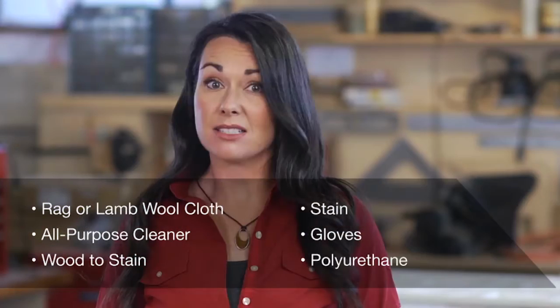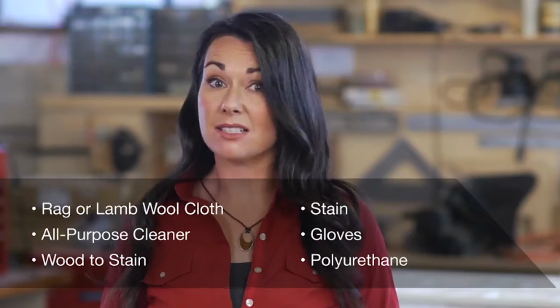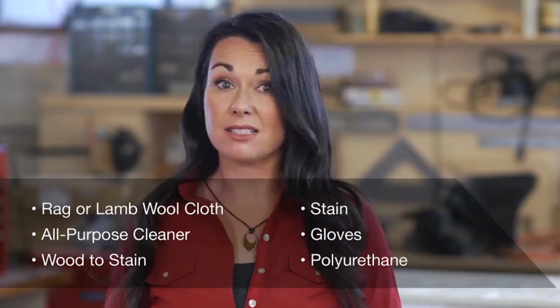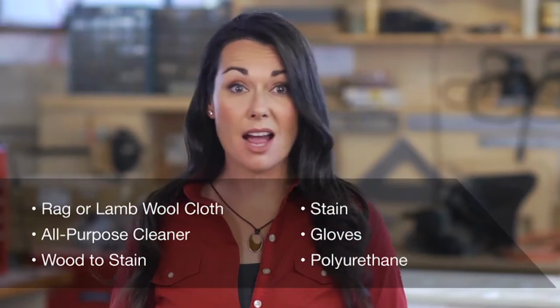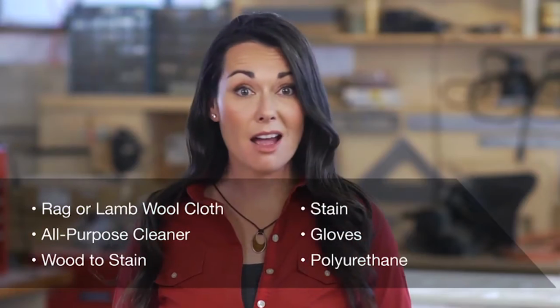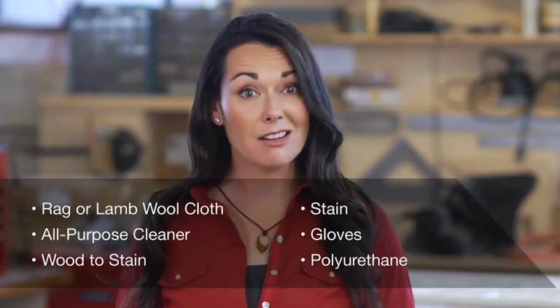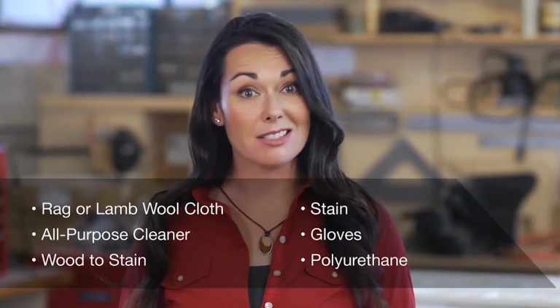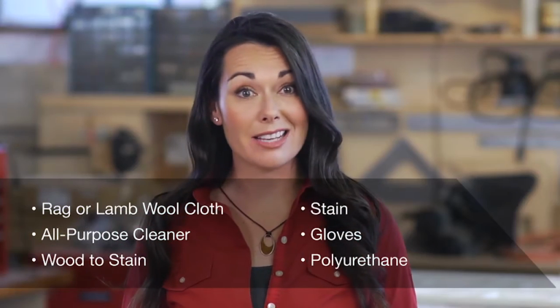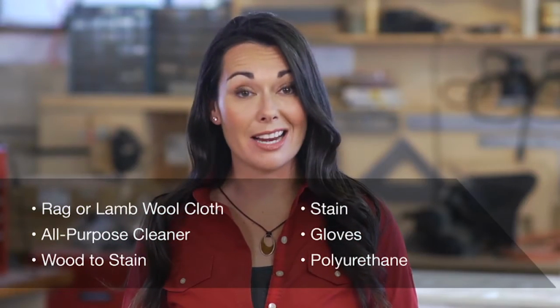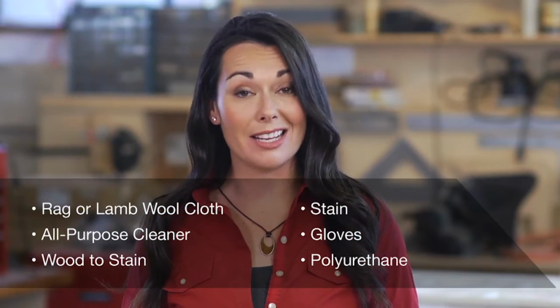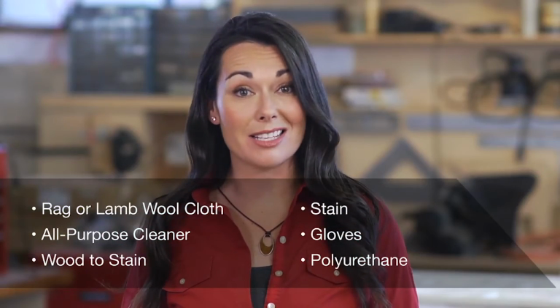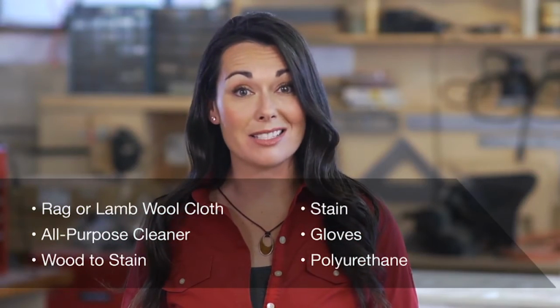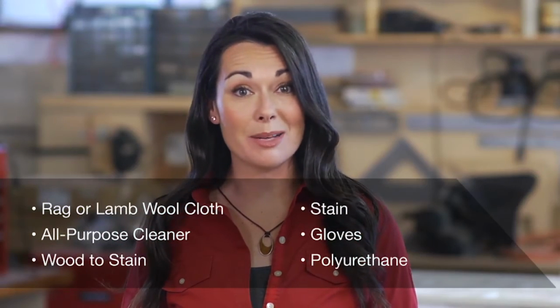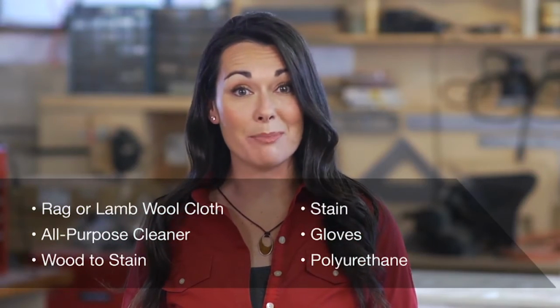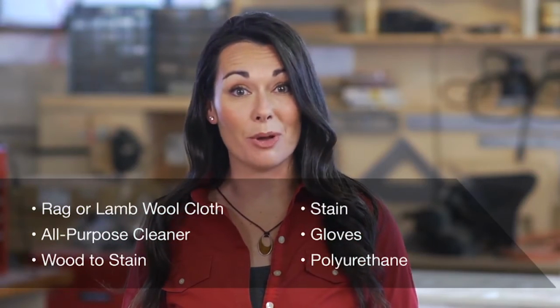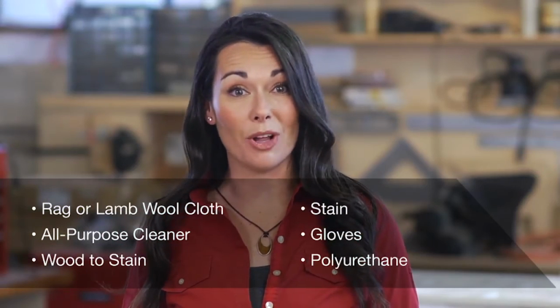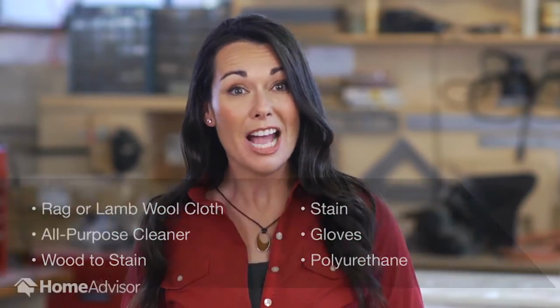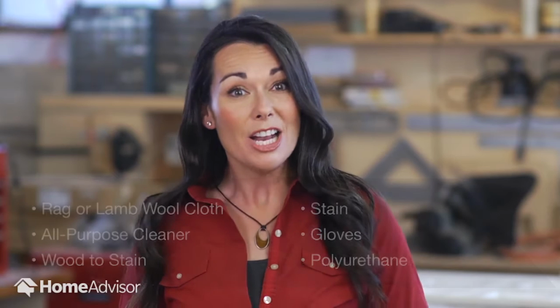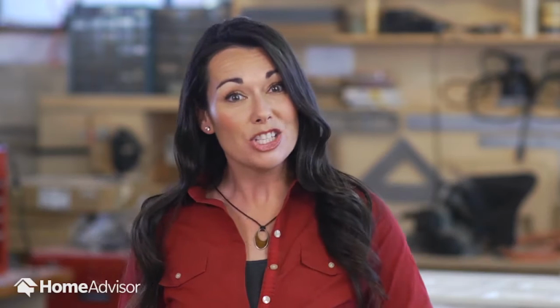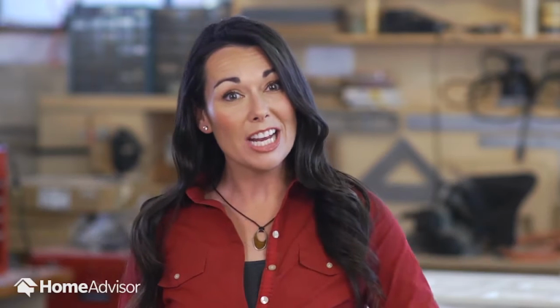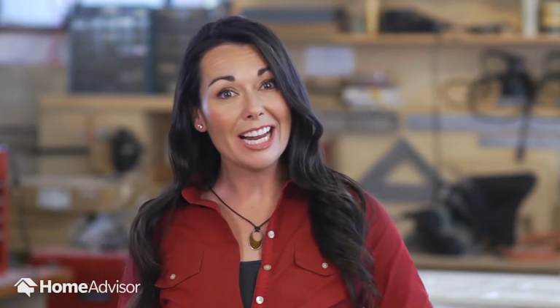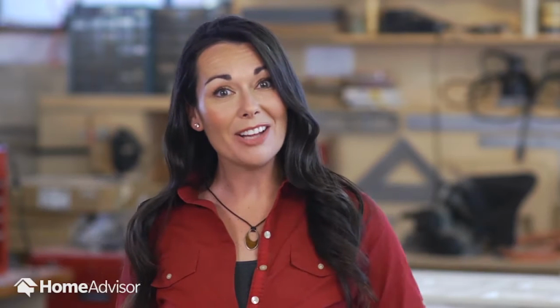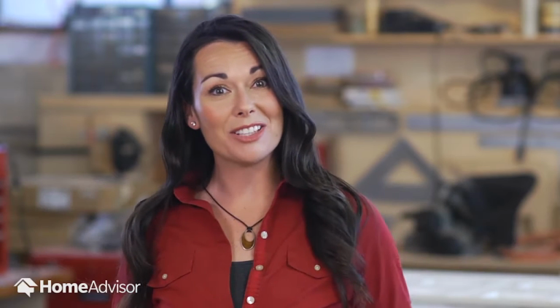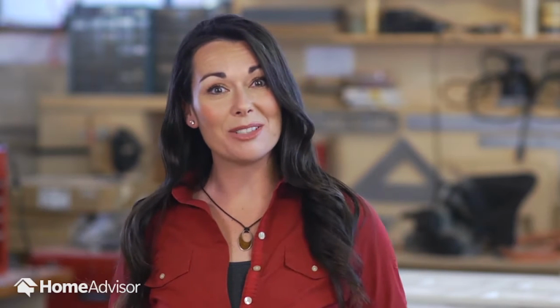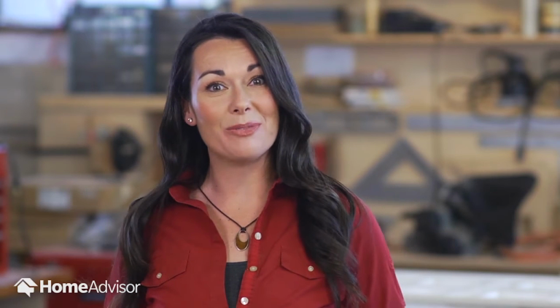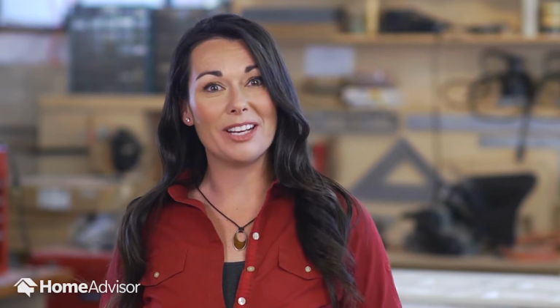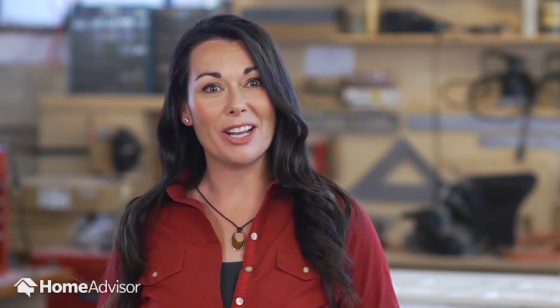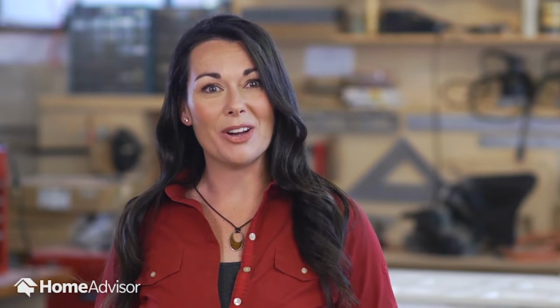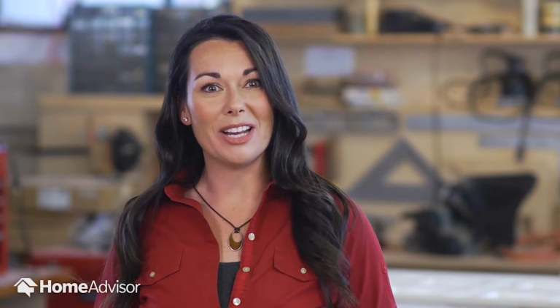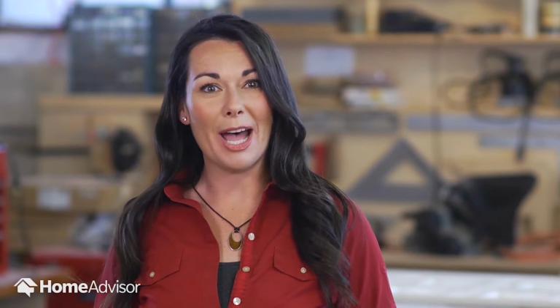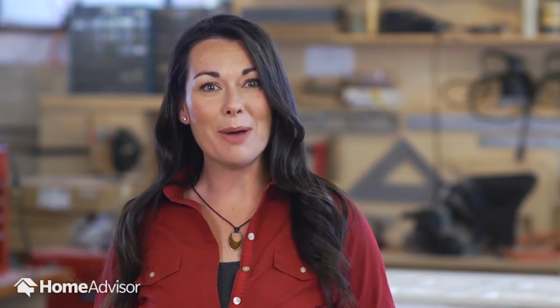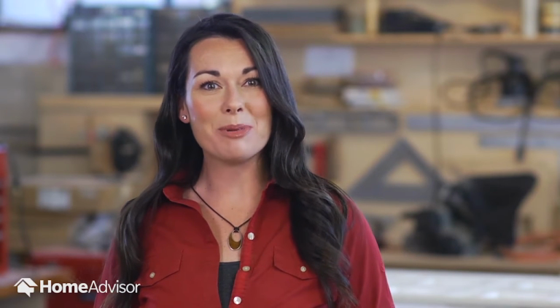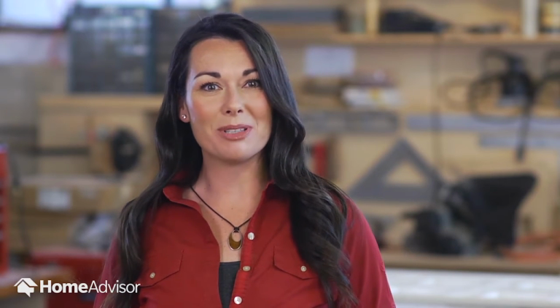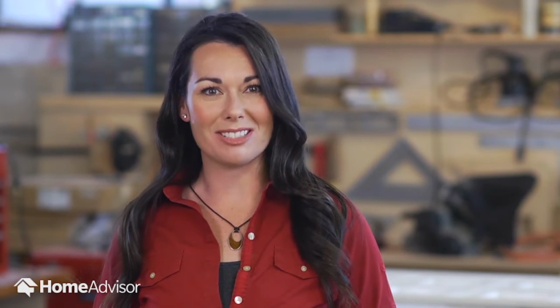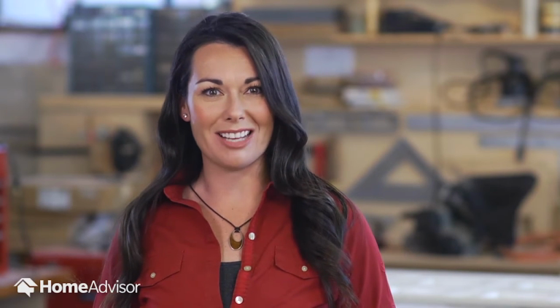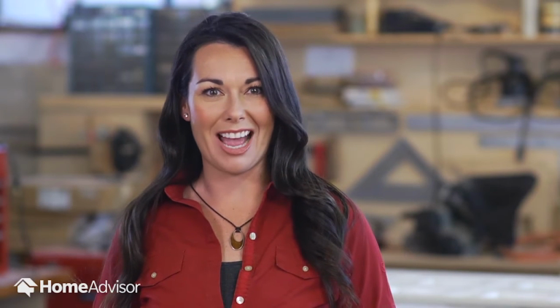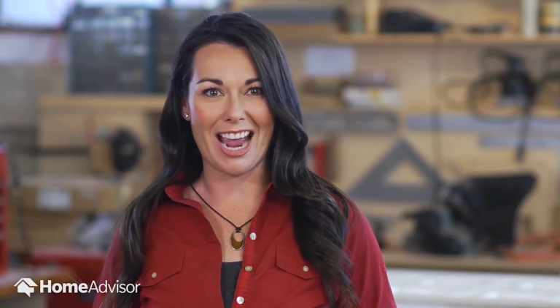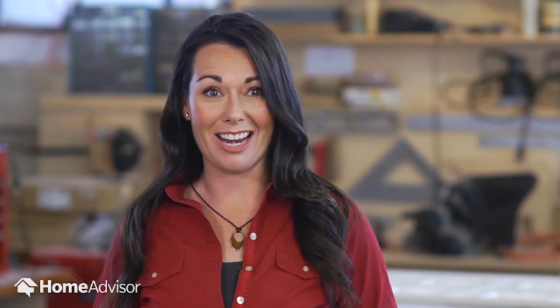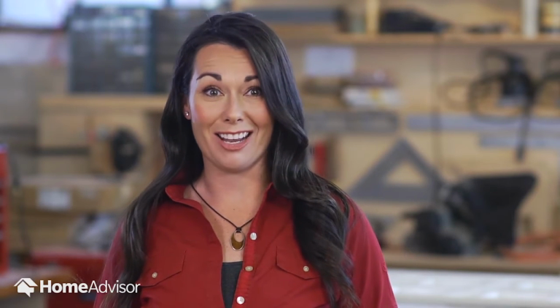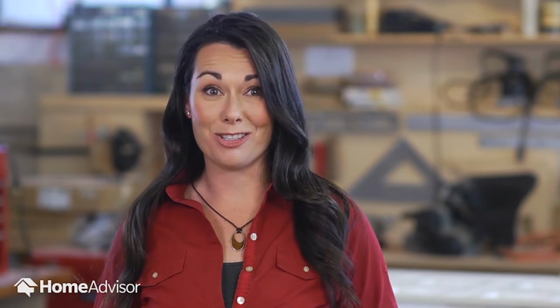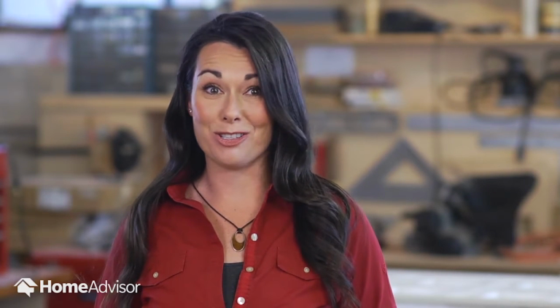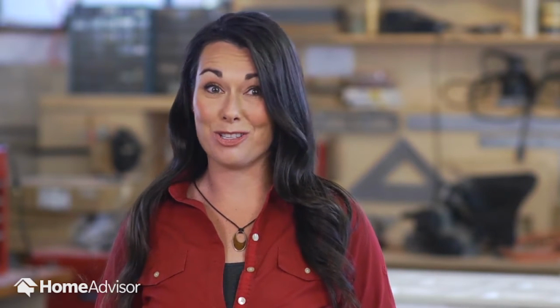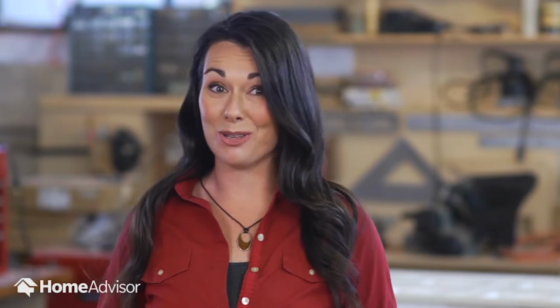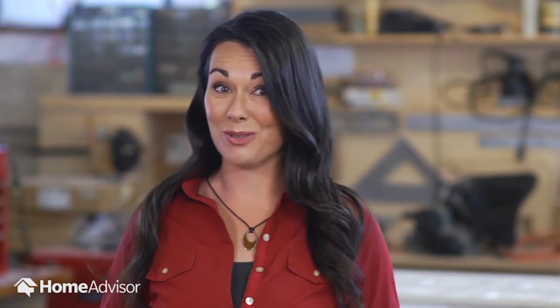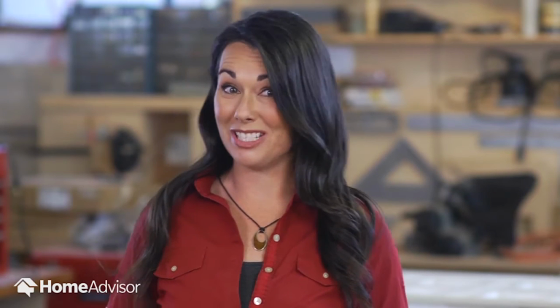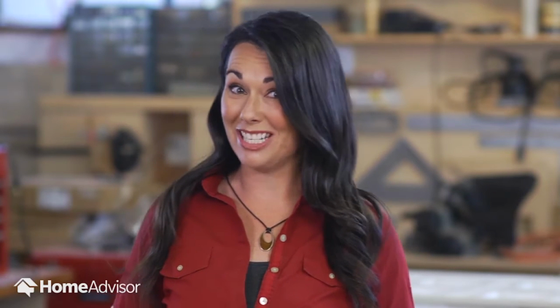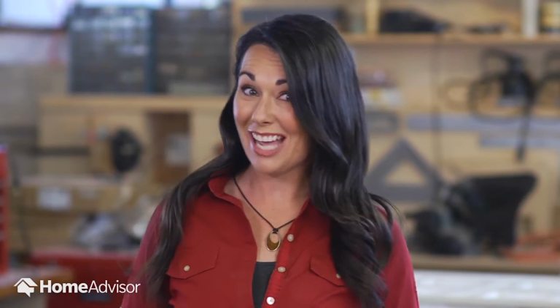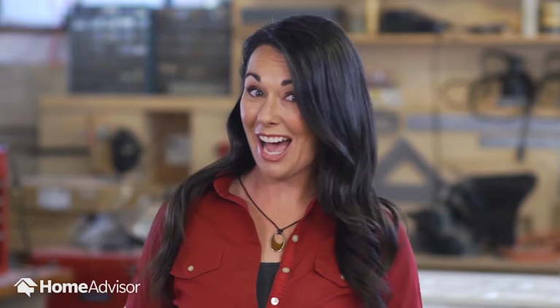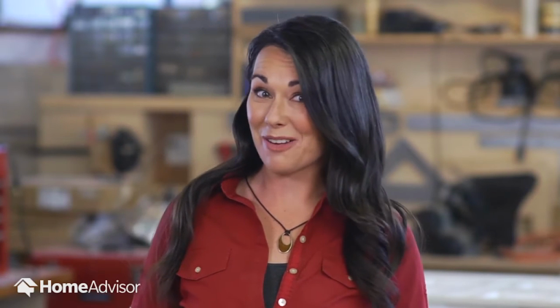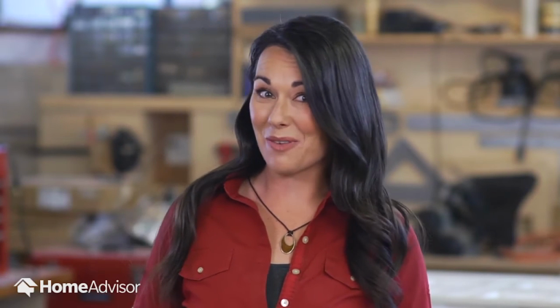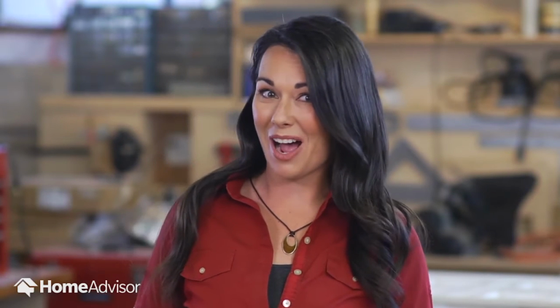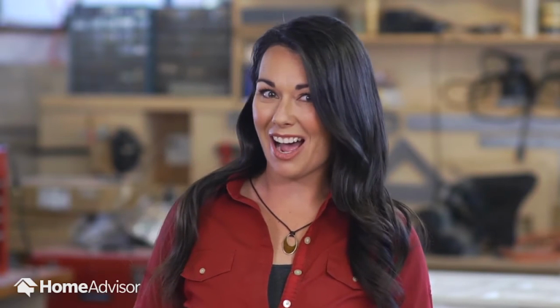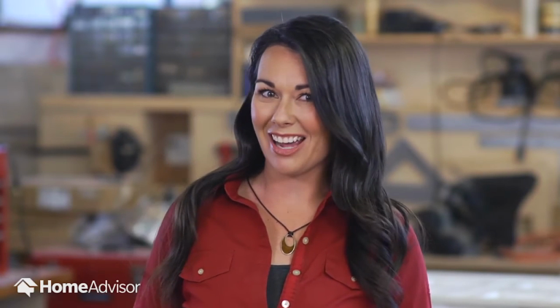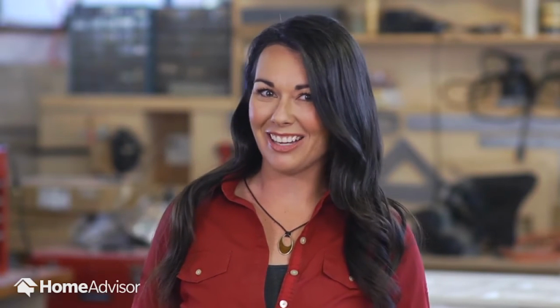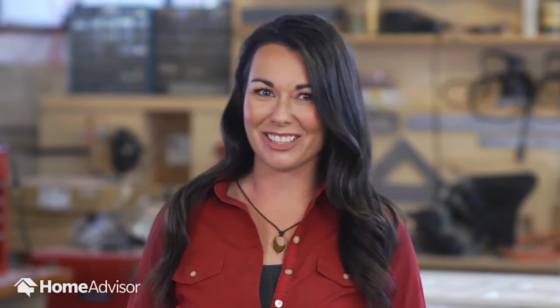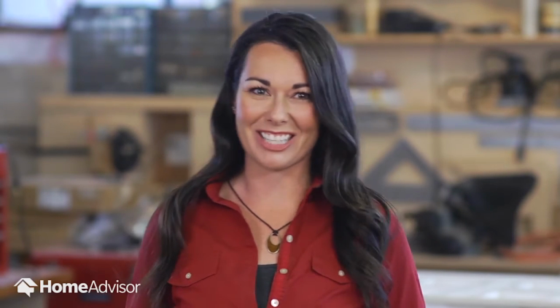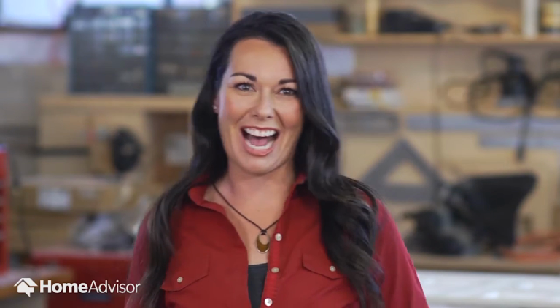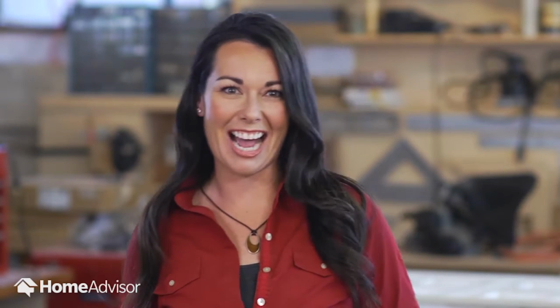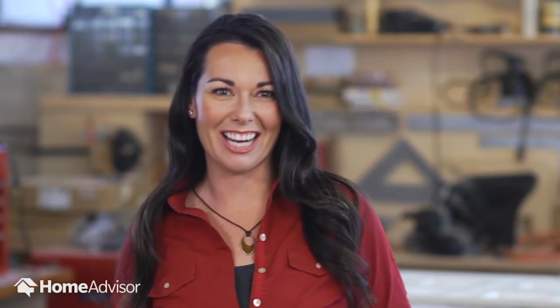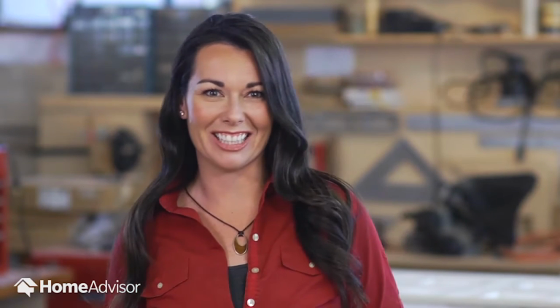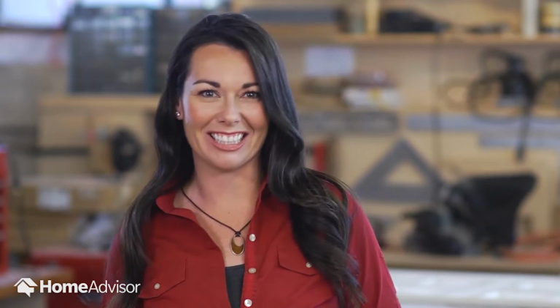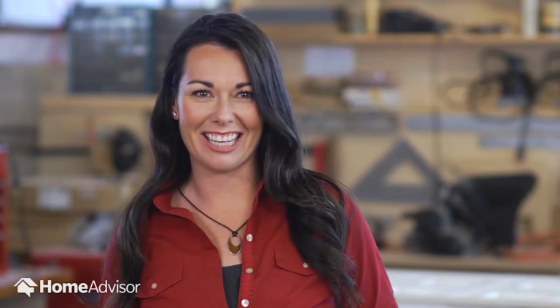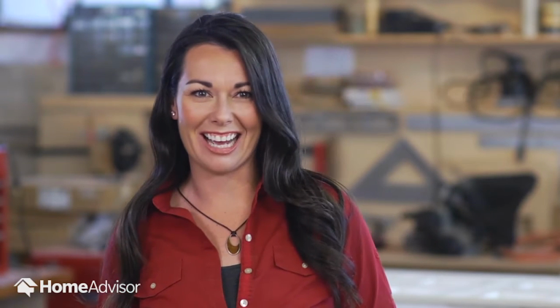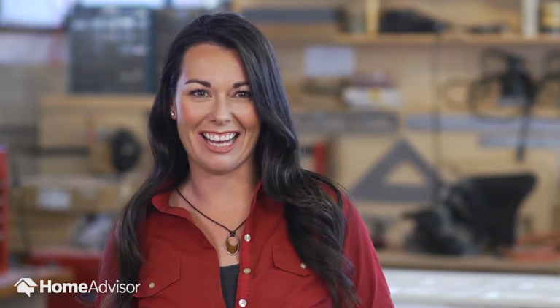Since not all staining is simple, check out this video to help you decide: should you DIY or hire a guy?